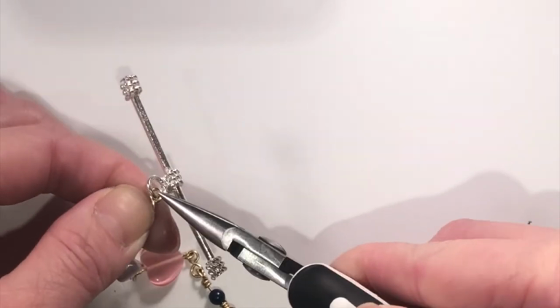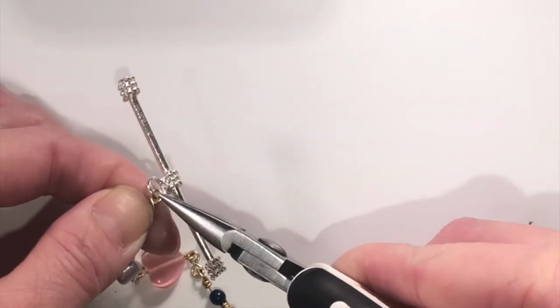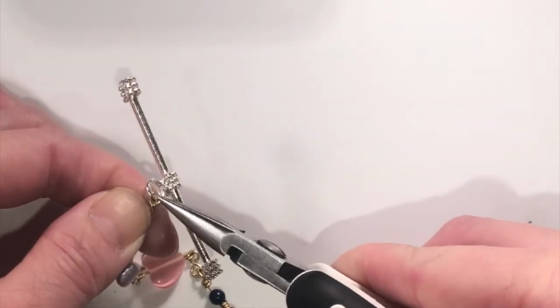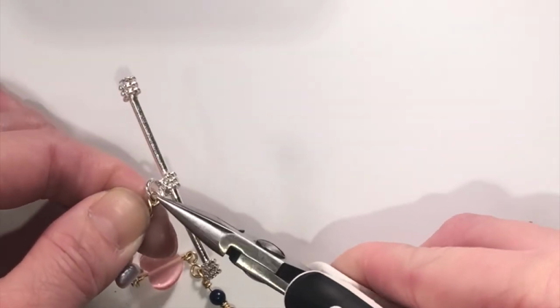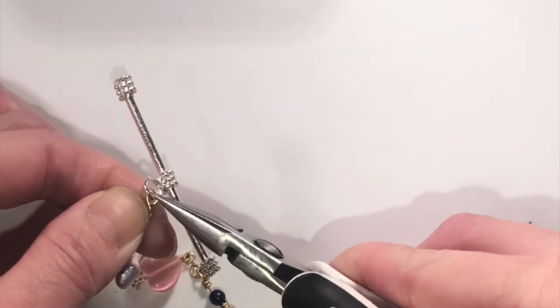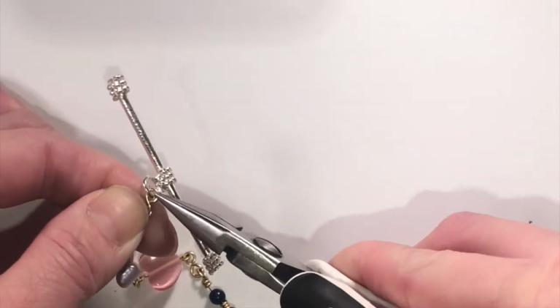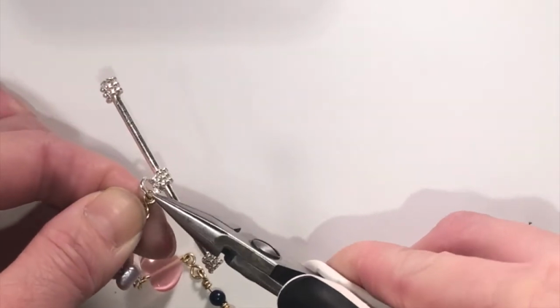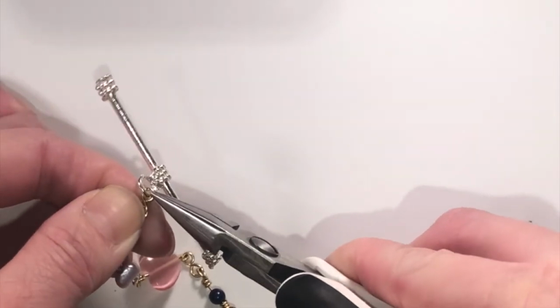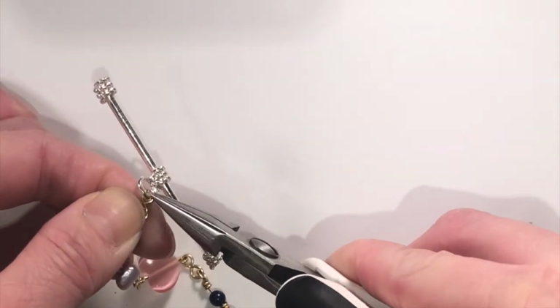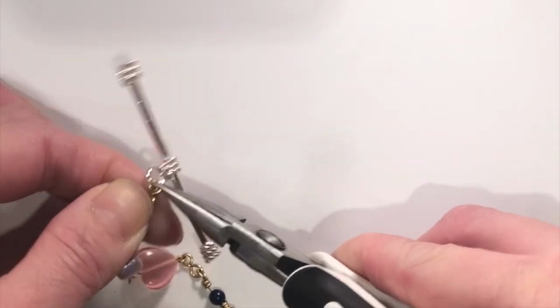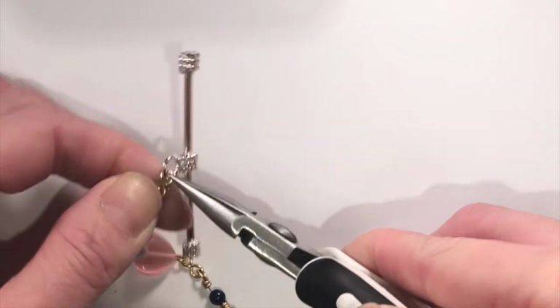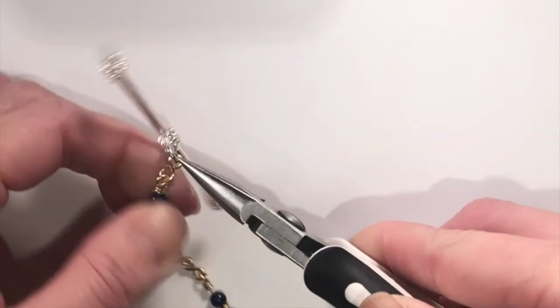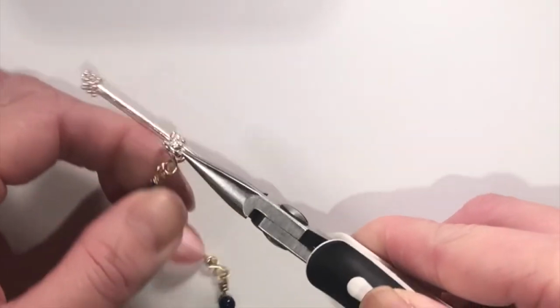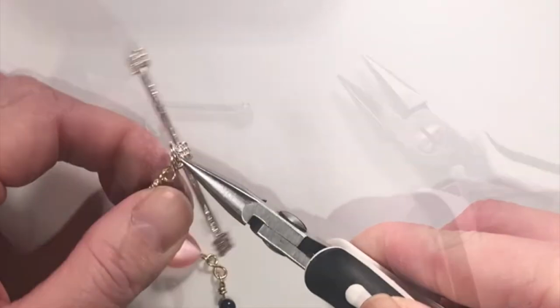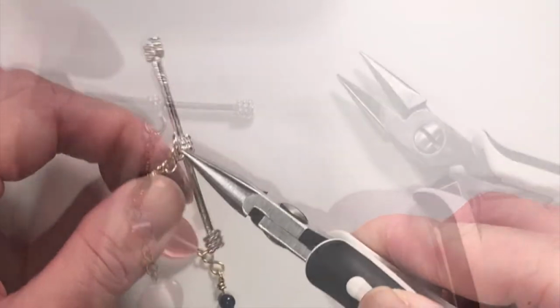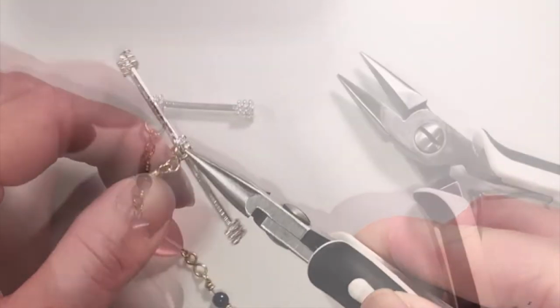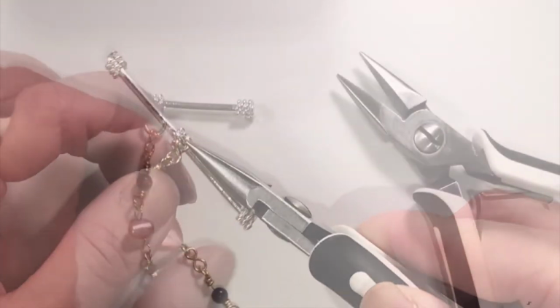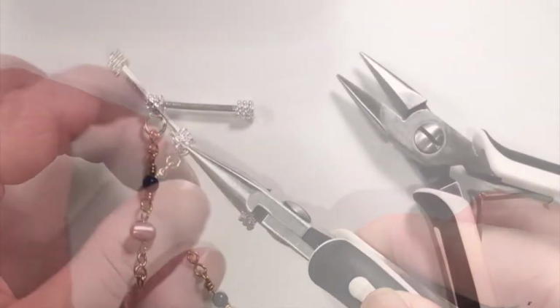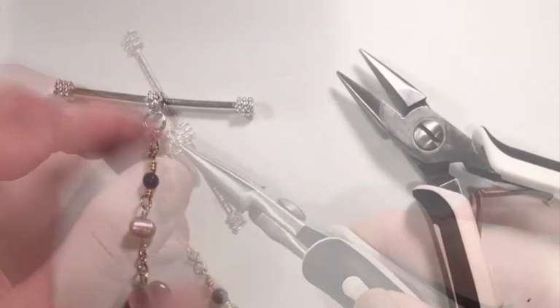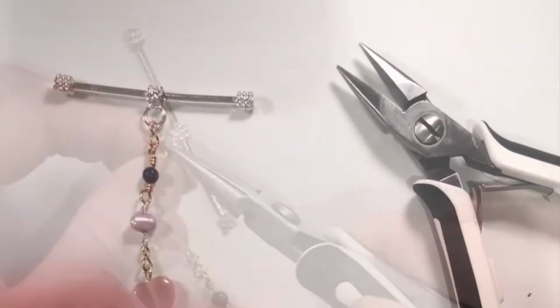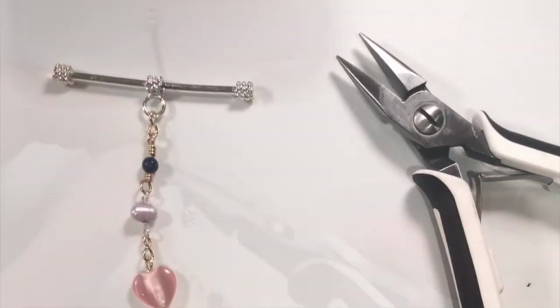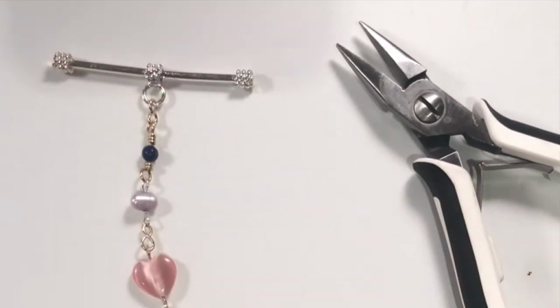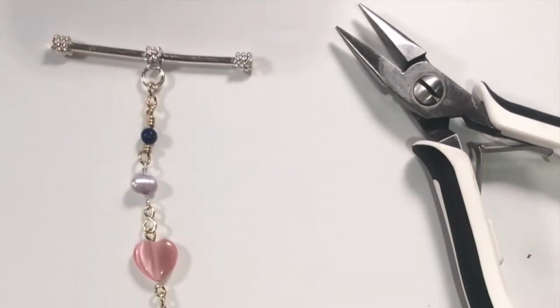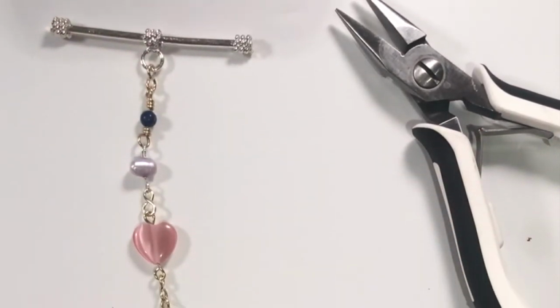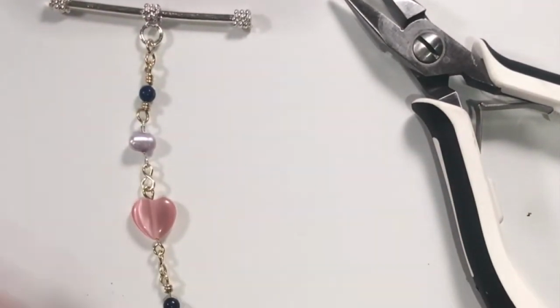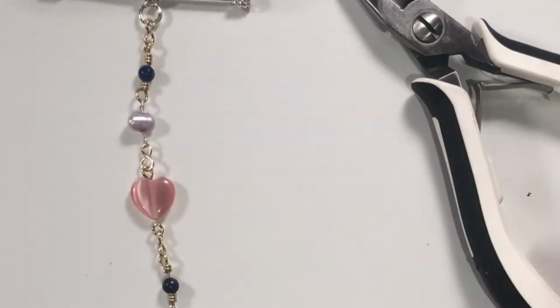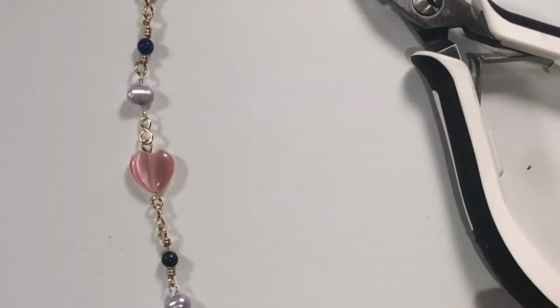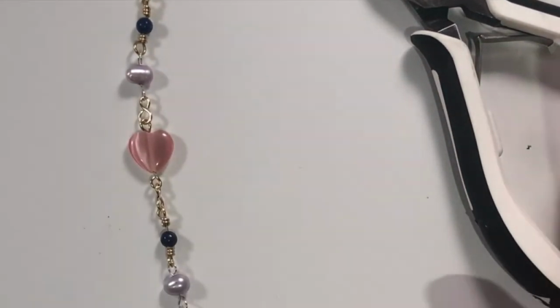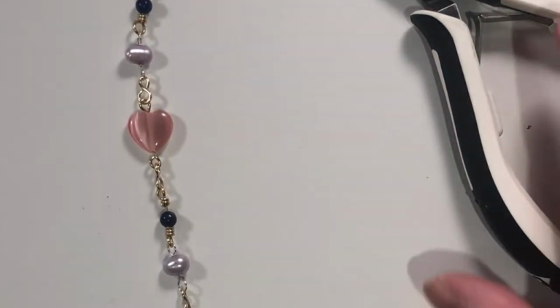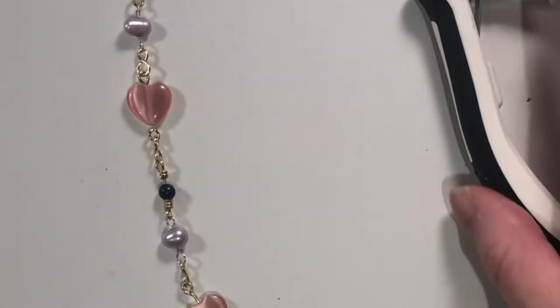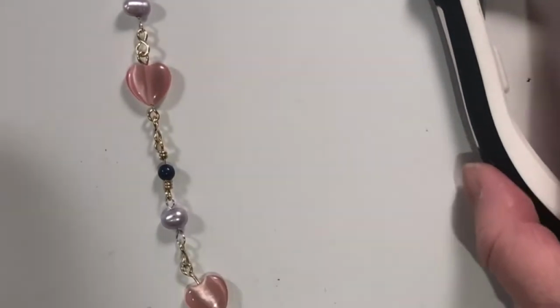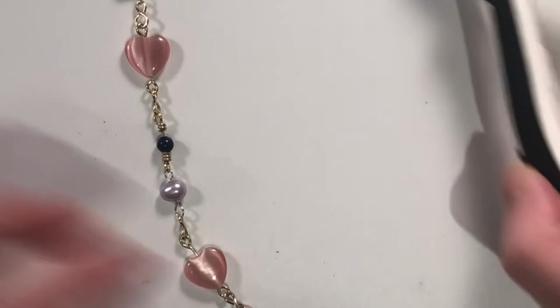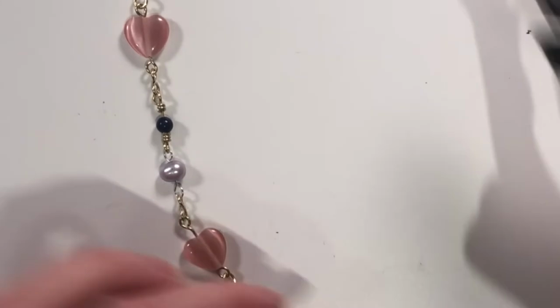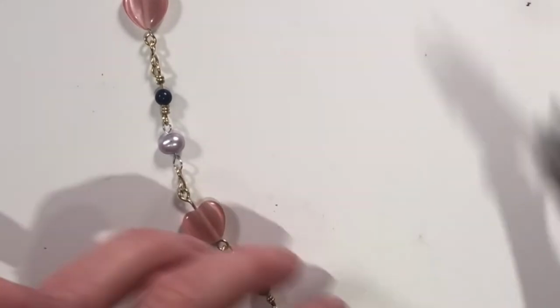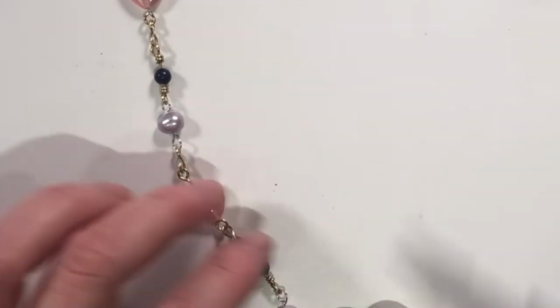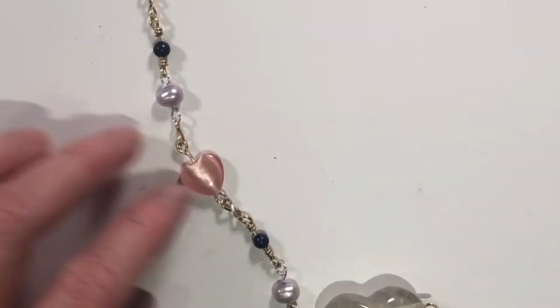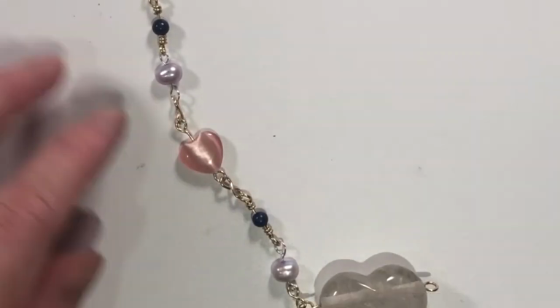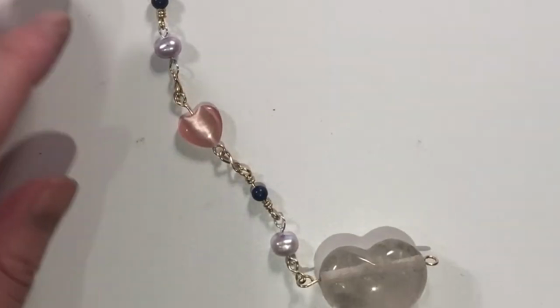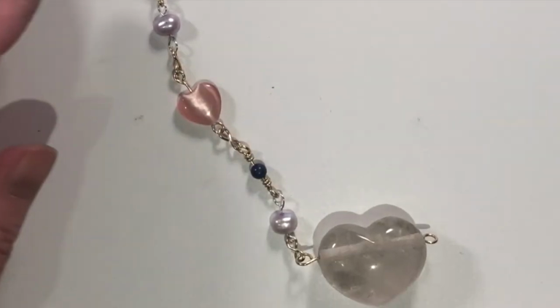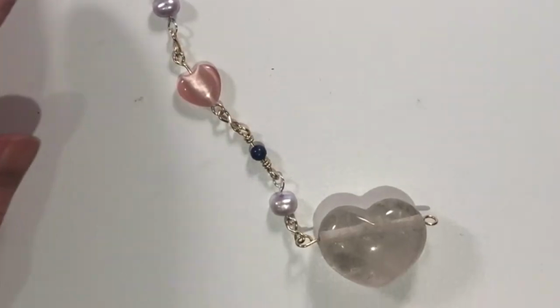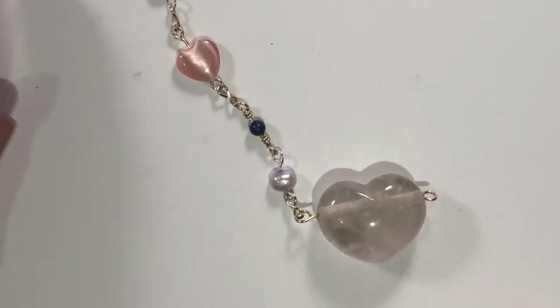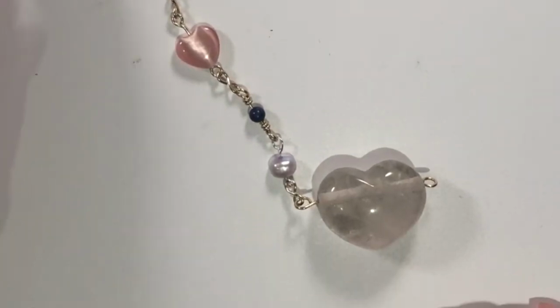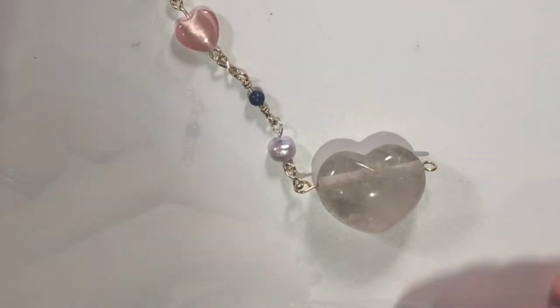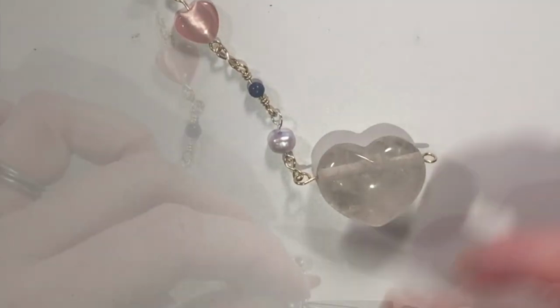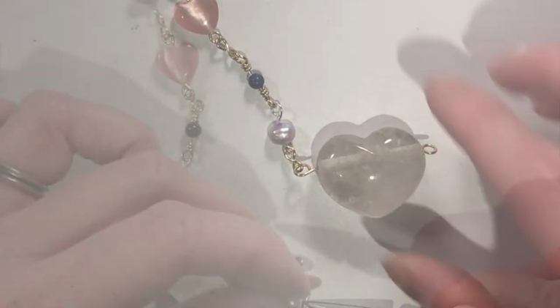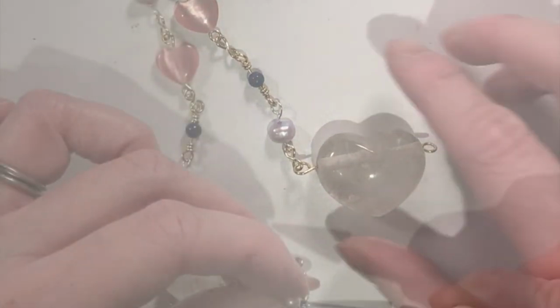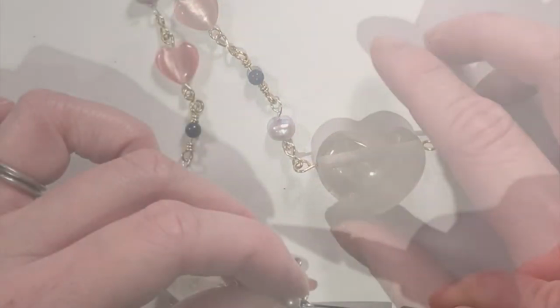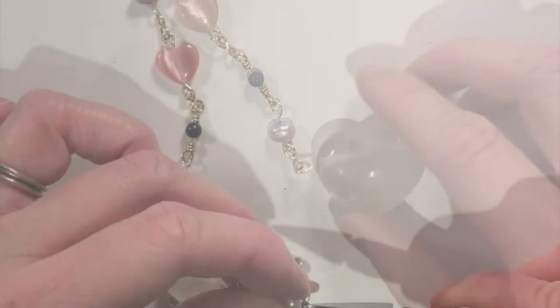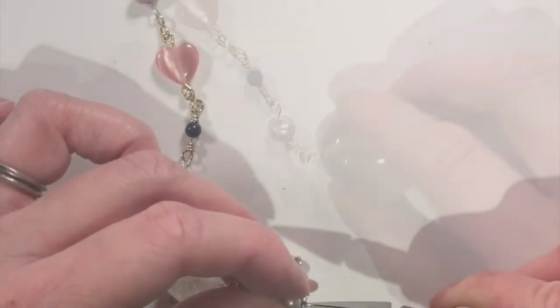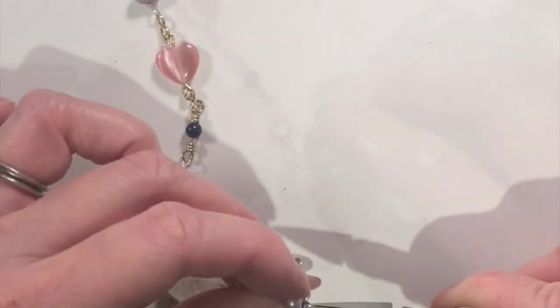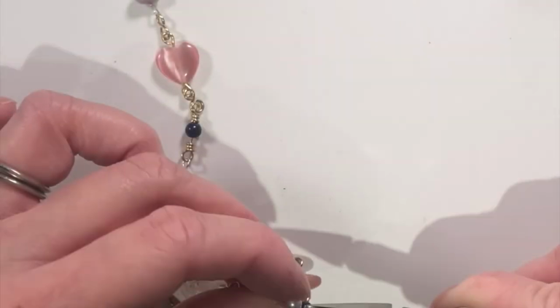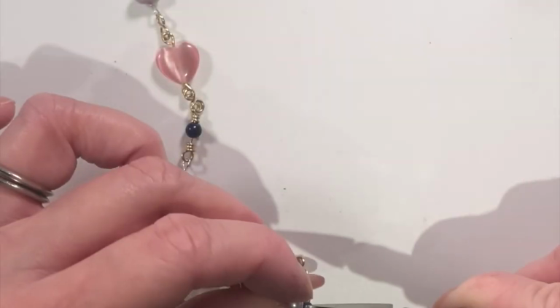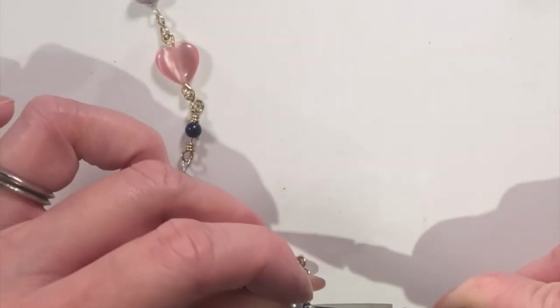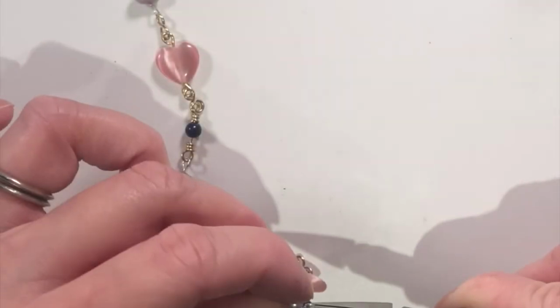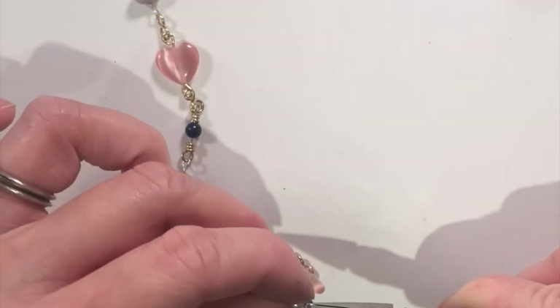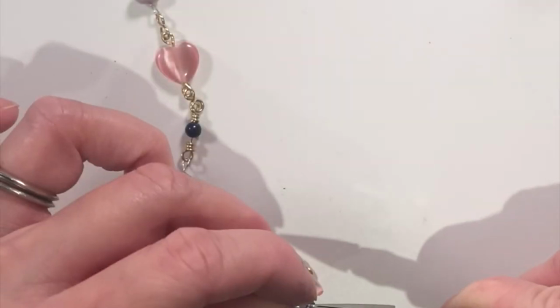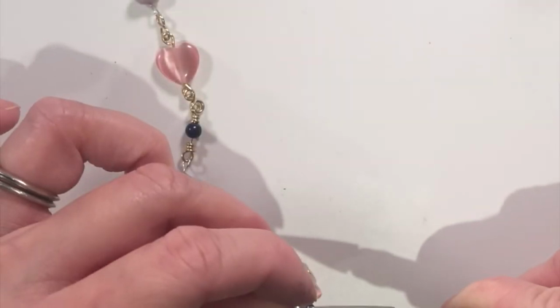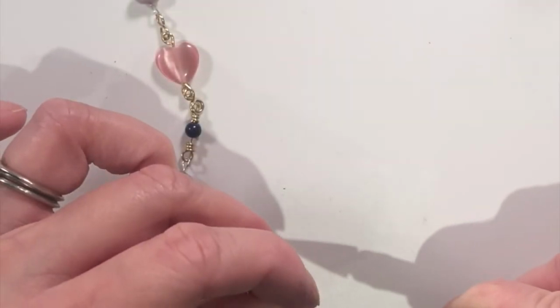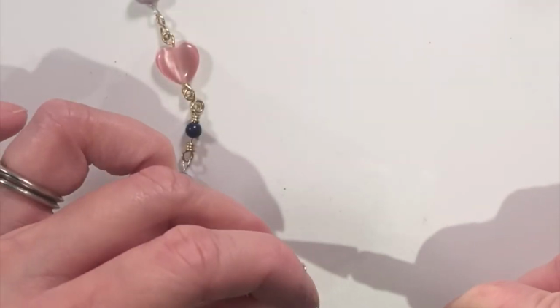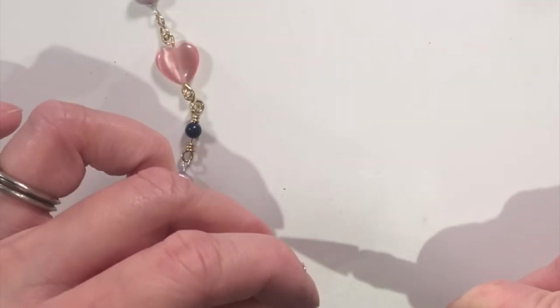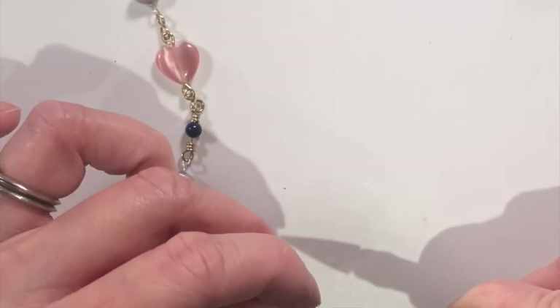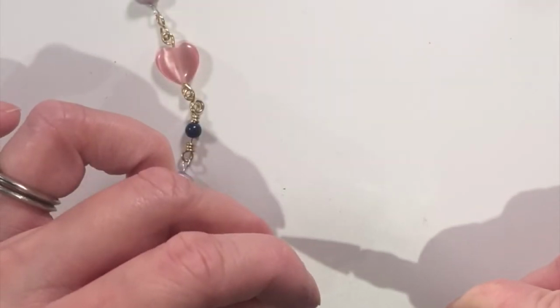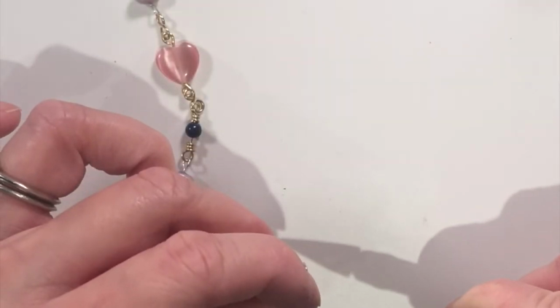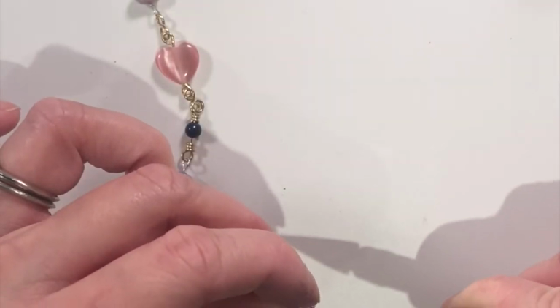So I had a go with some wire wrapping, which turned out to be a bit Valentine's themed. It was not intentional but it works.